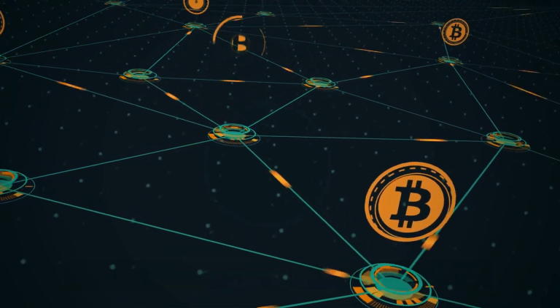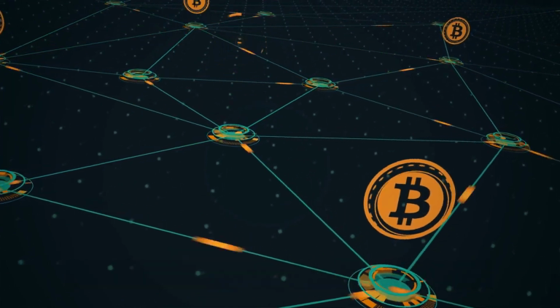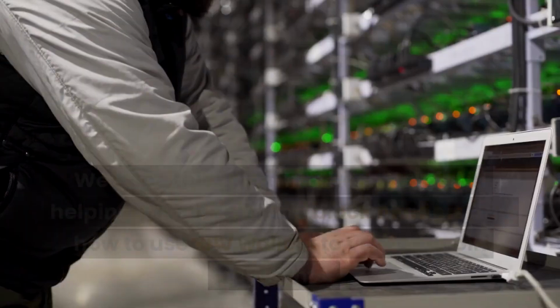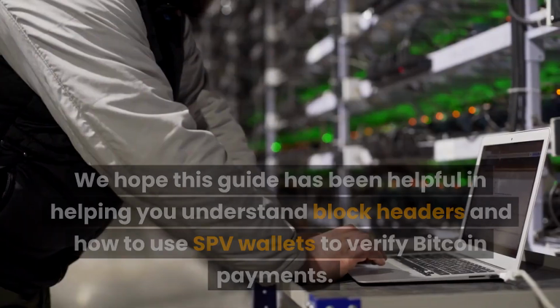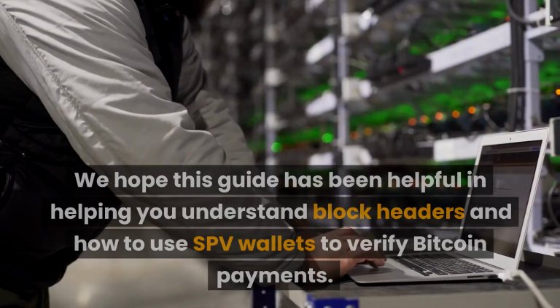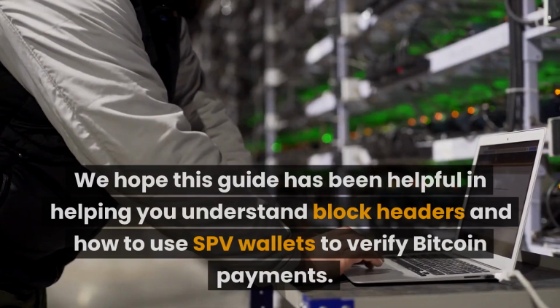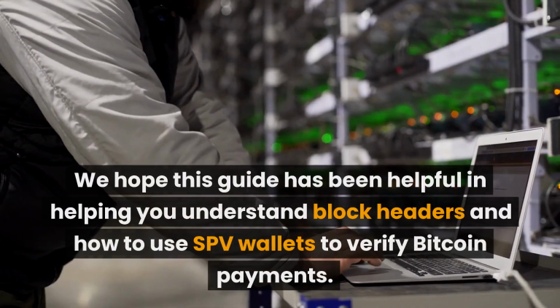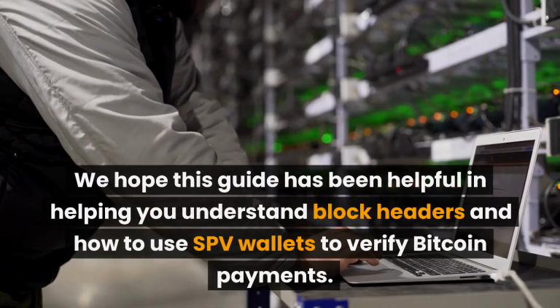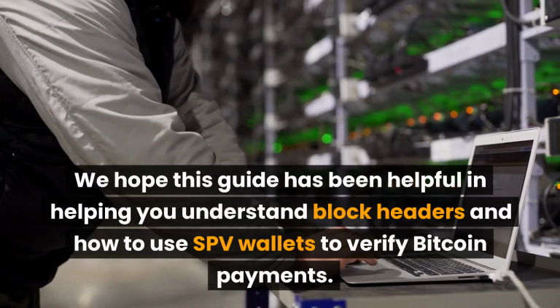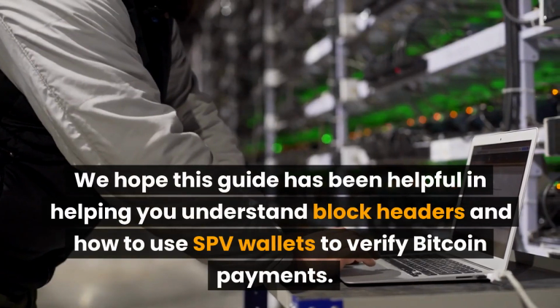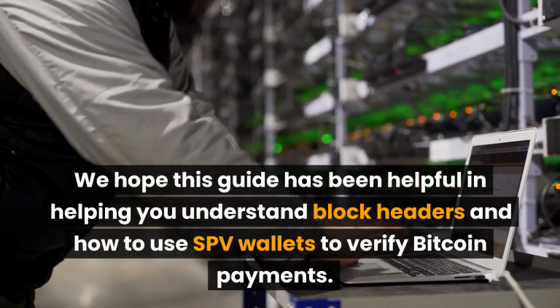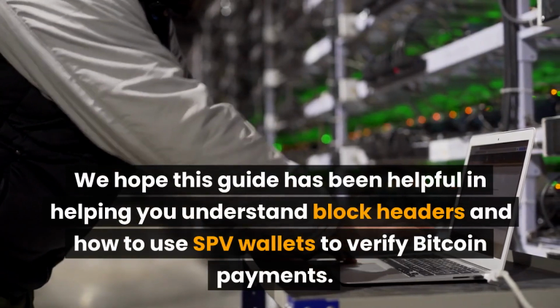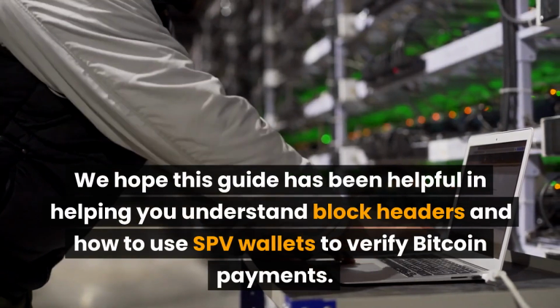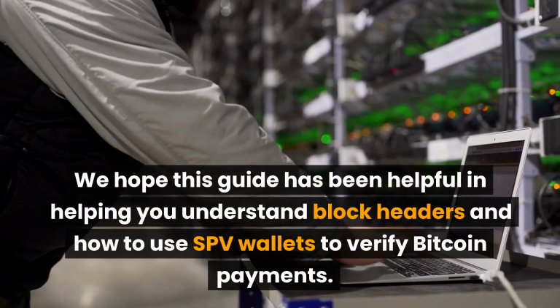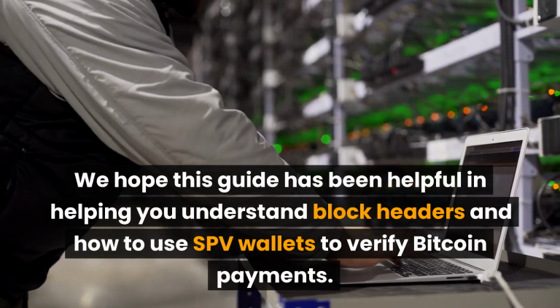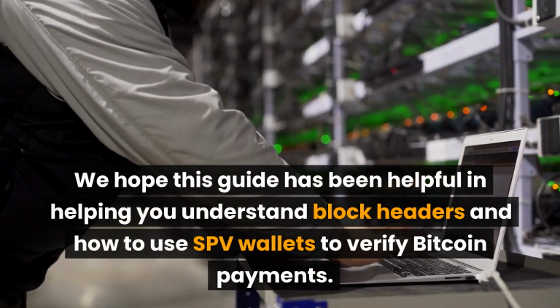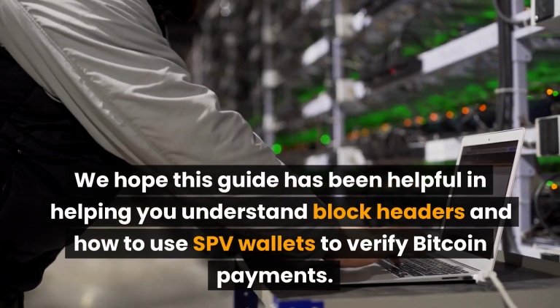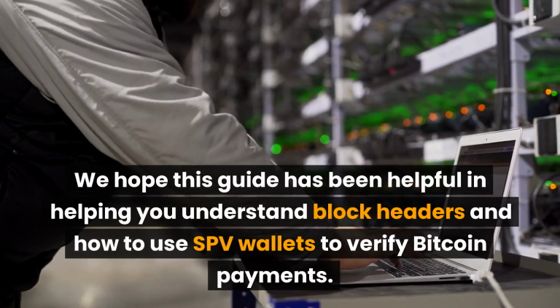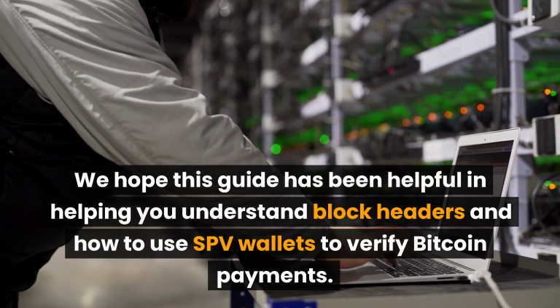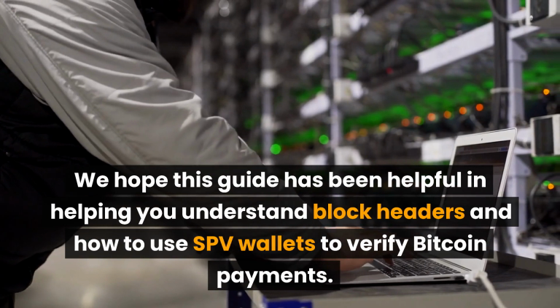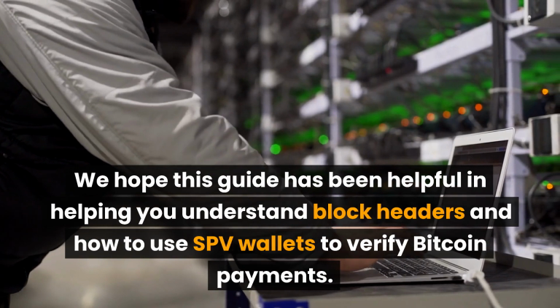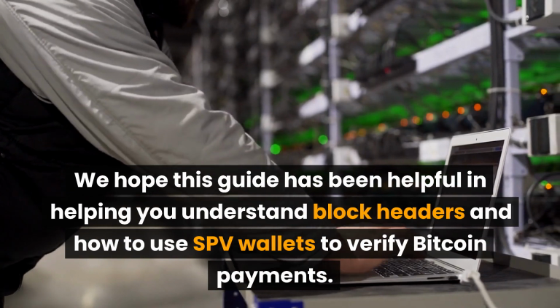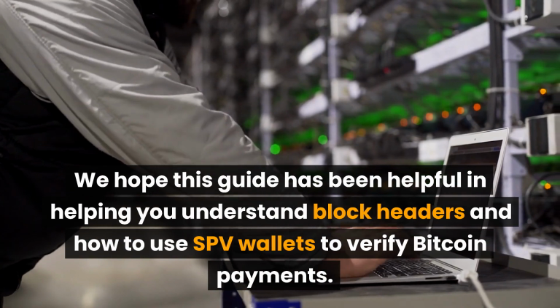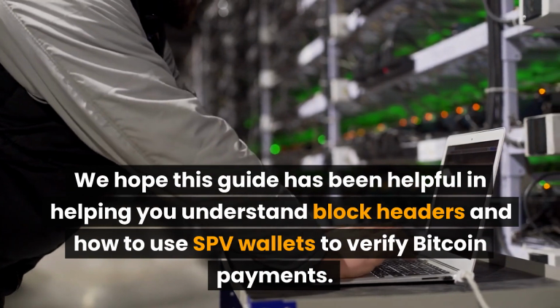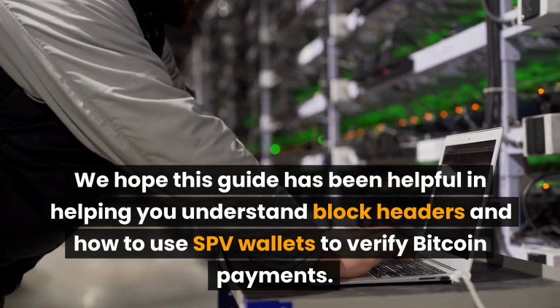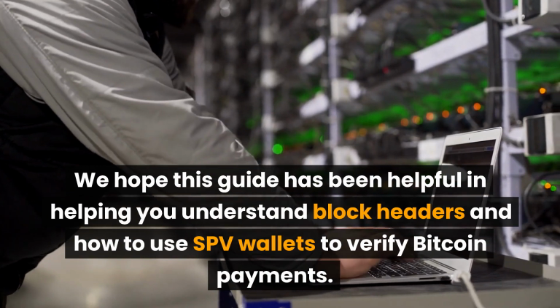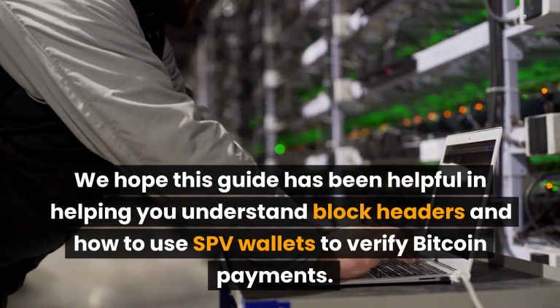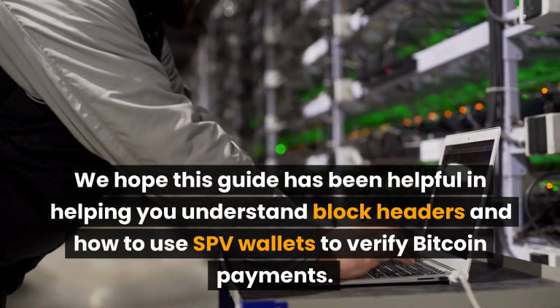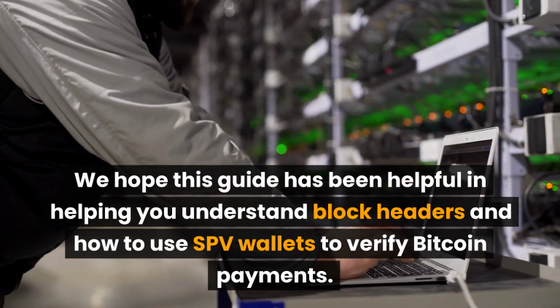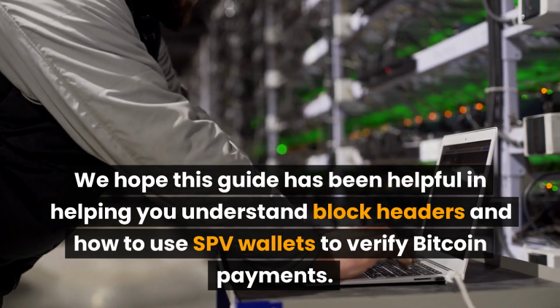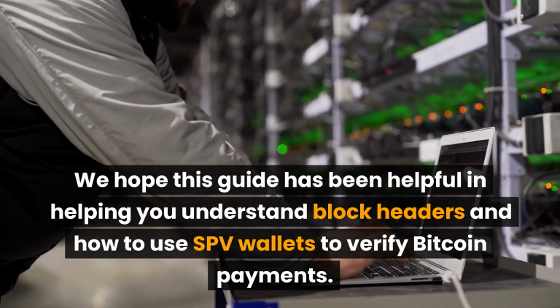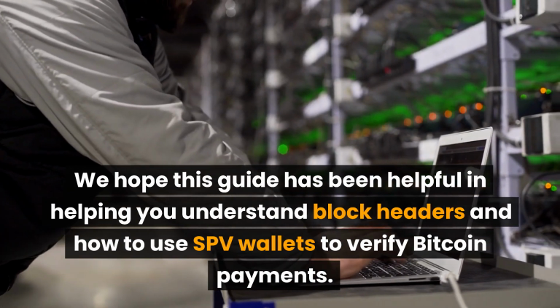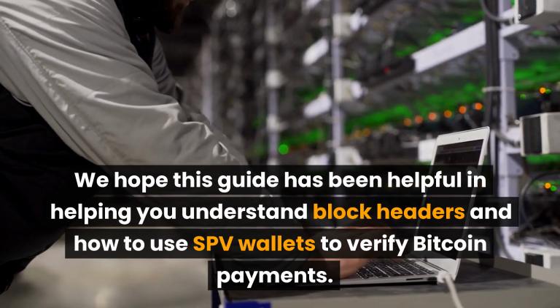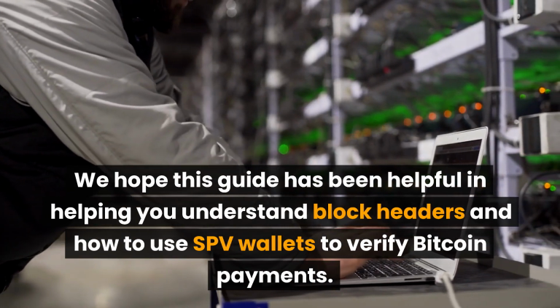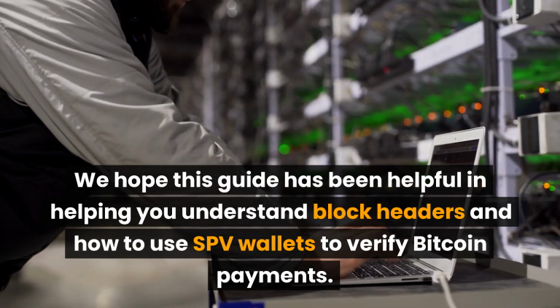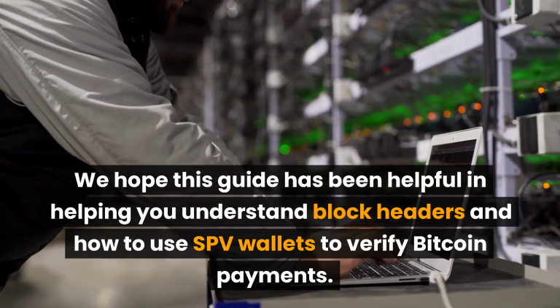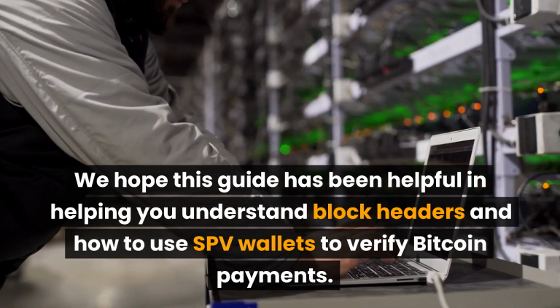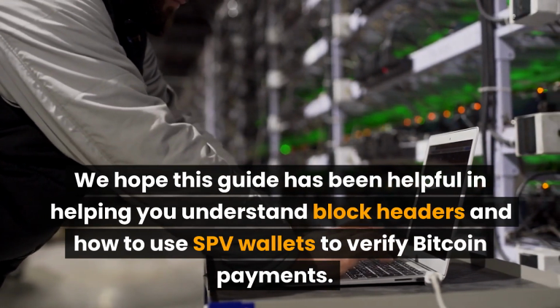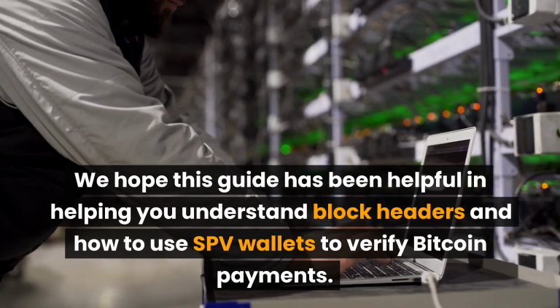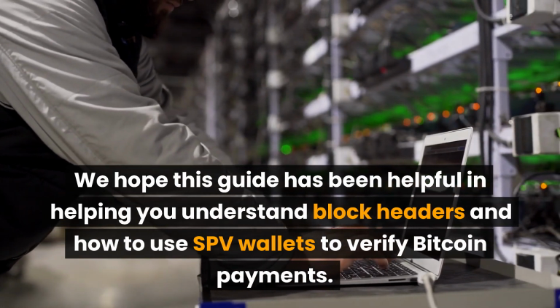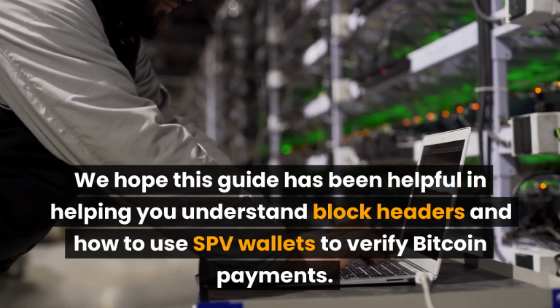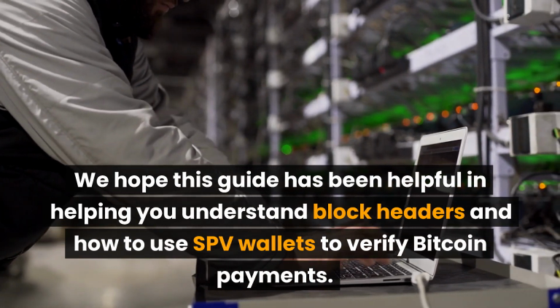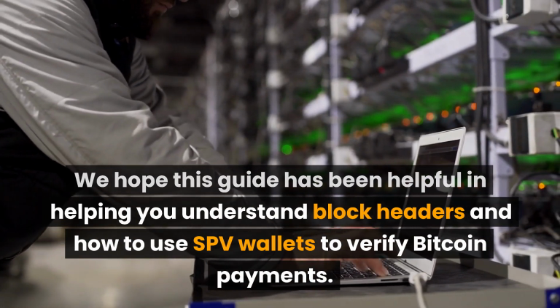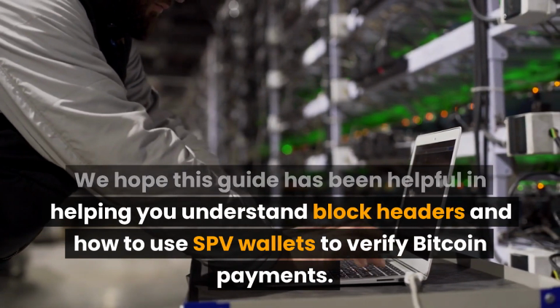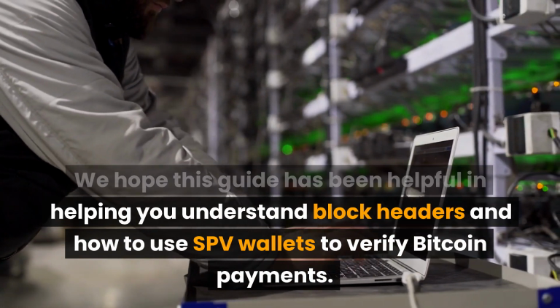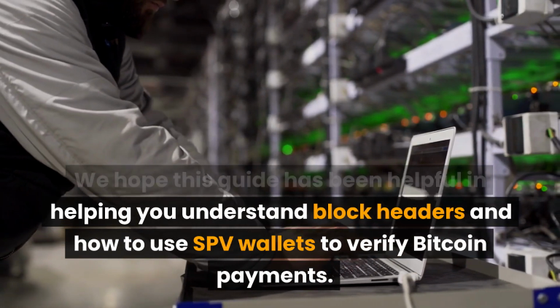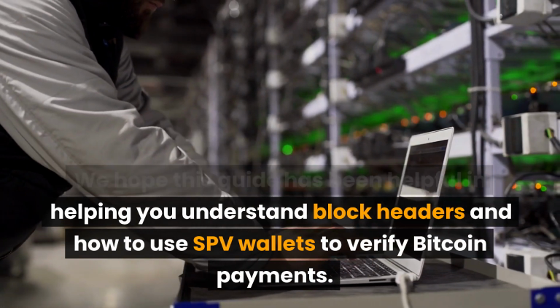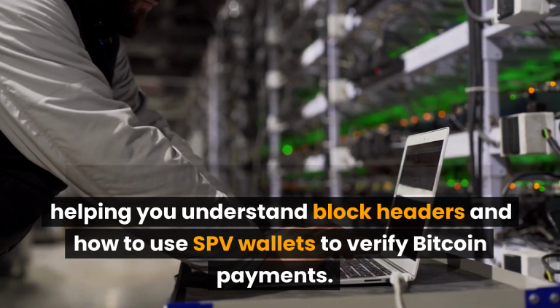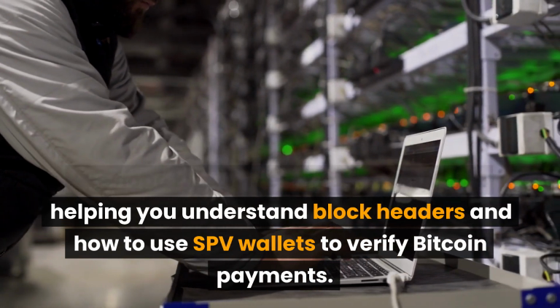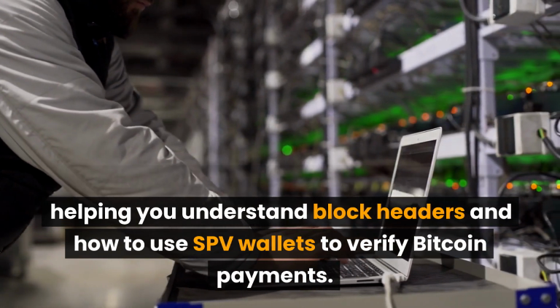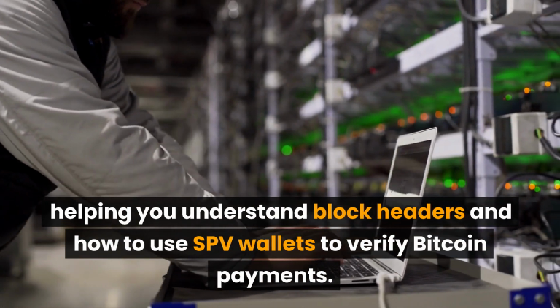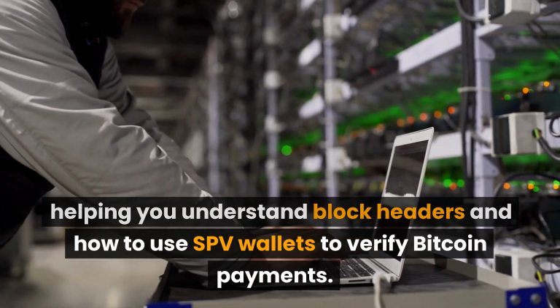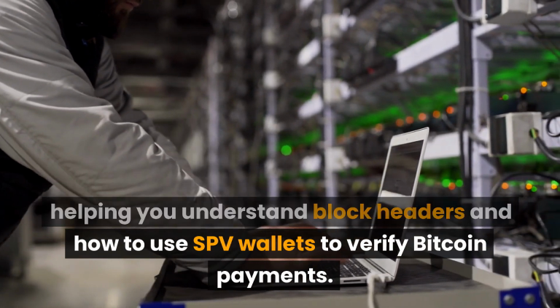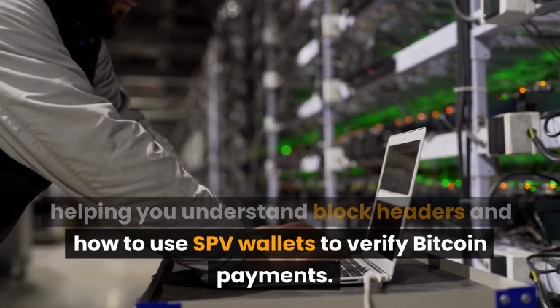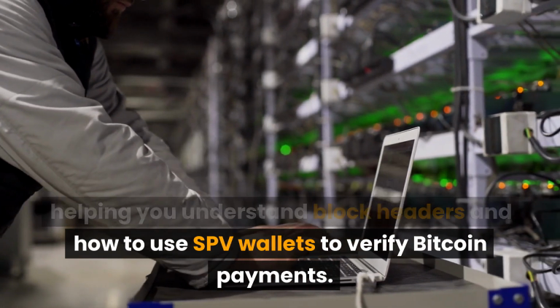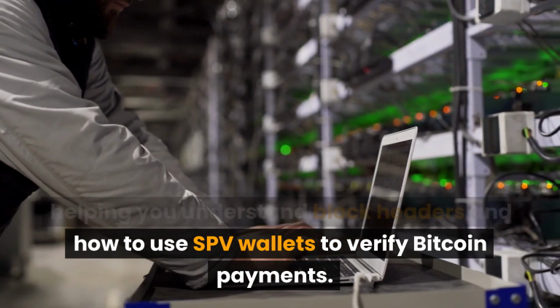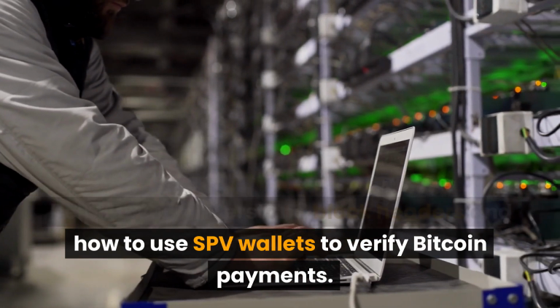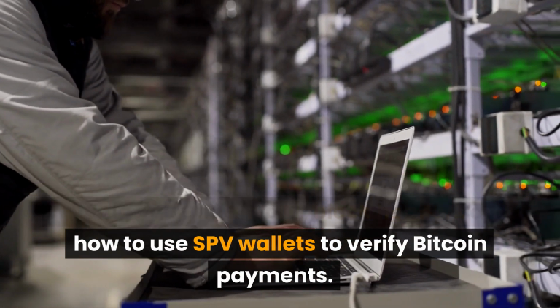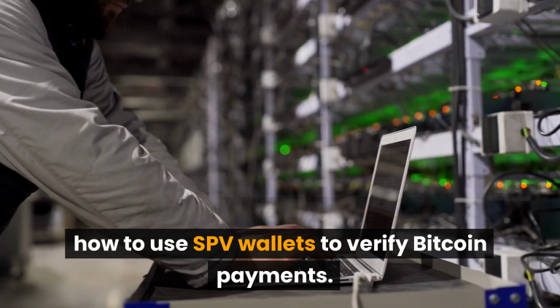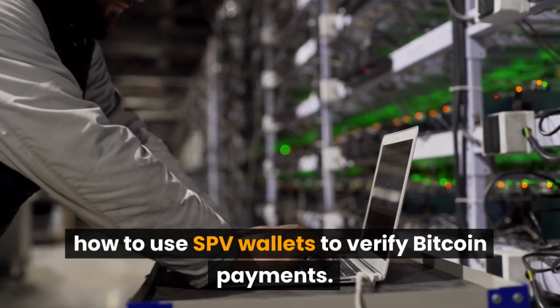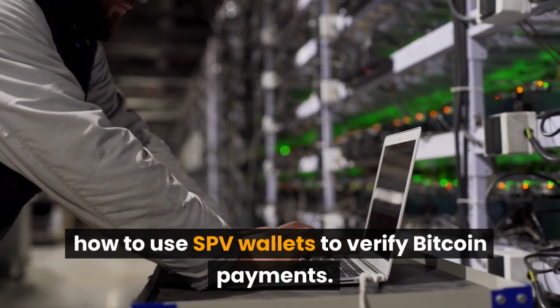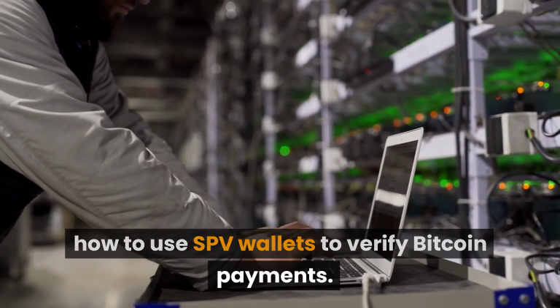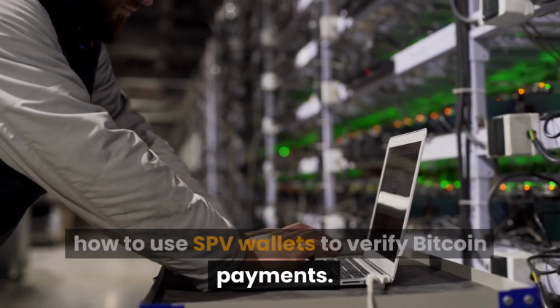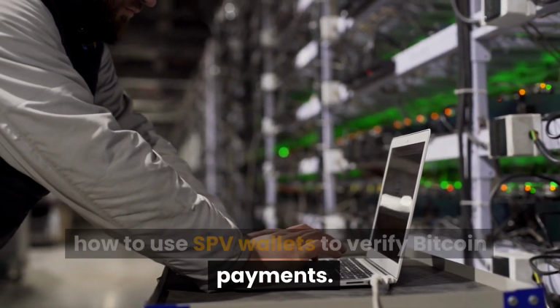We hope this guide has been helpful in helping you understand block headers and how to use SPV wallets to verify Bitcoin payments.